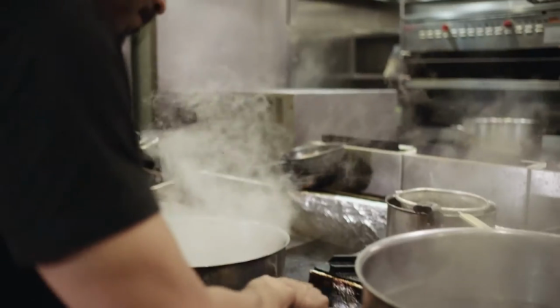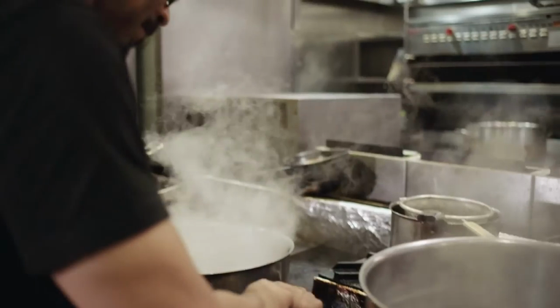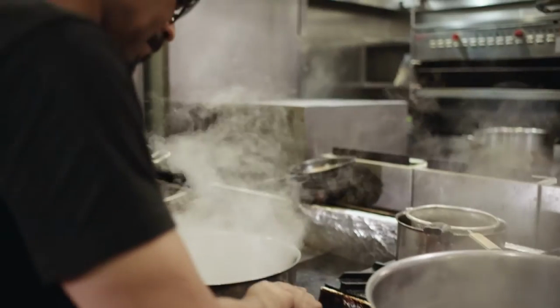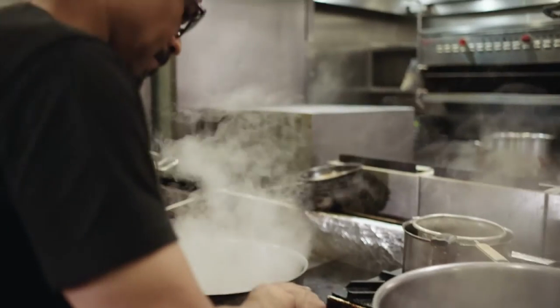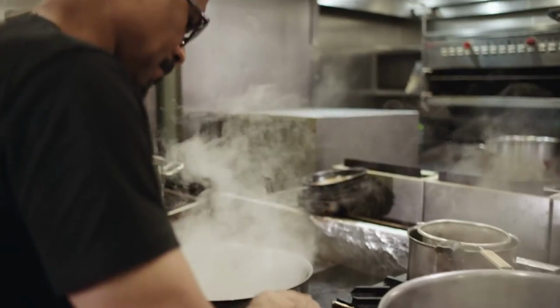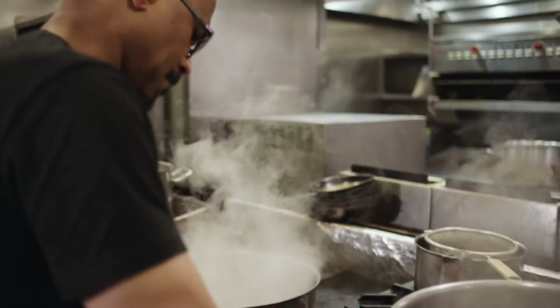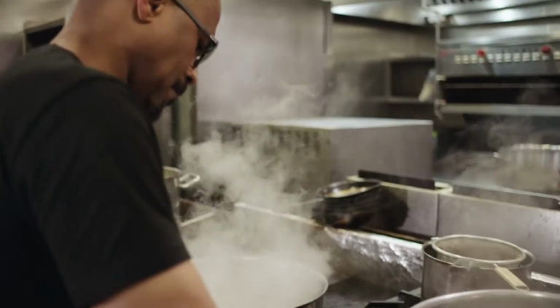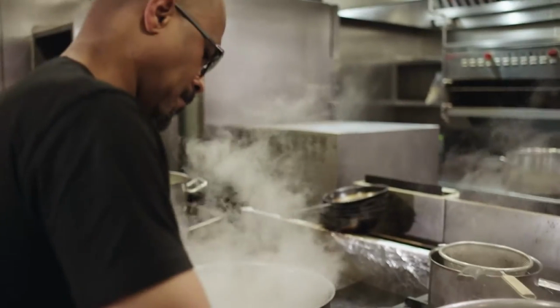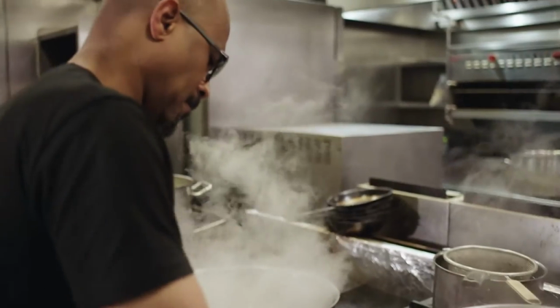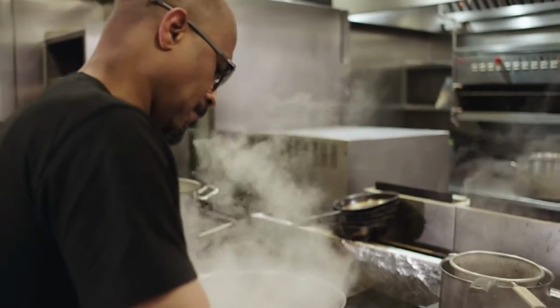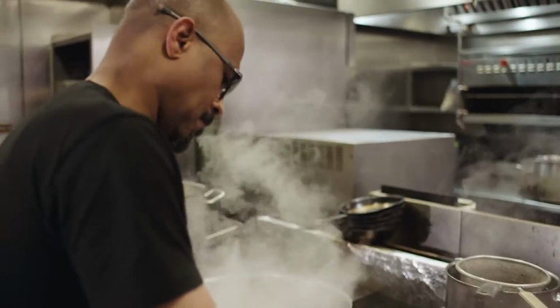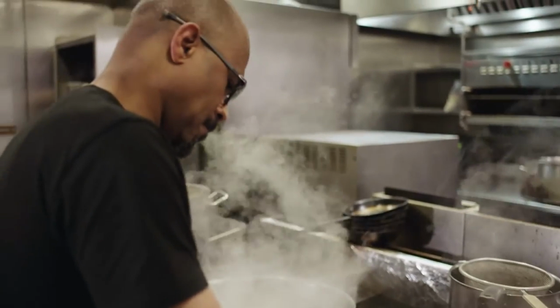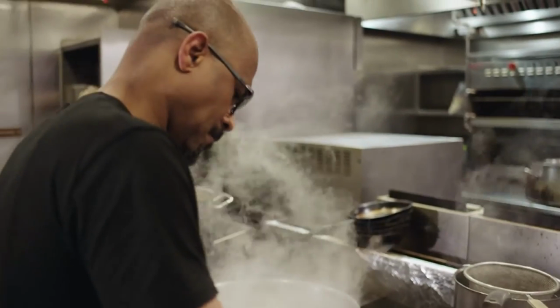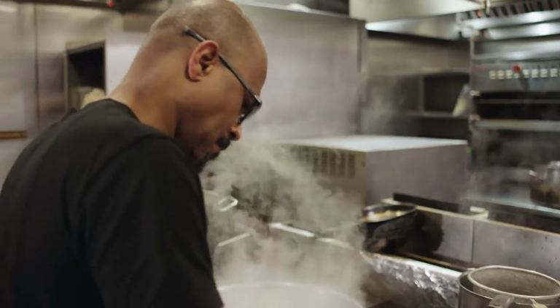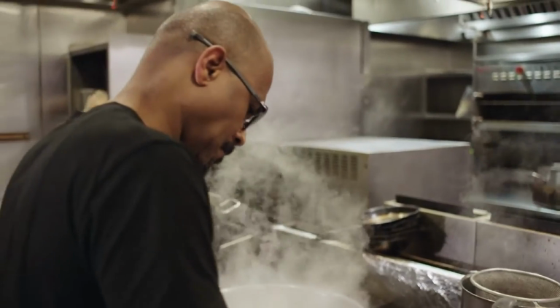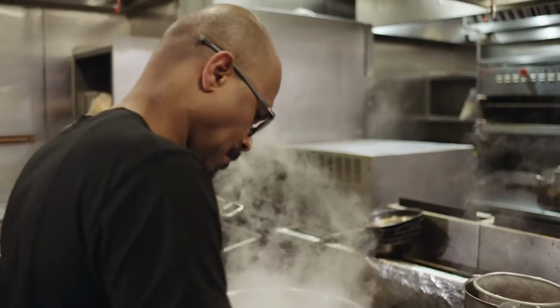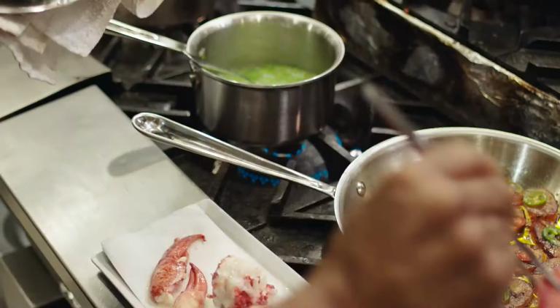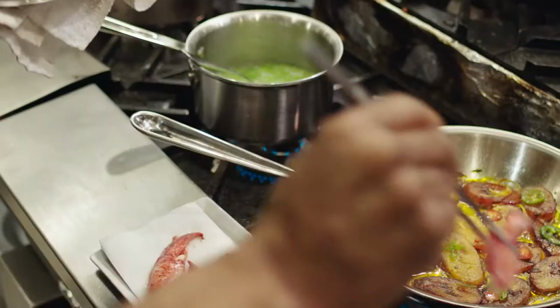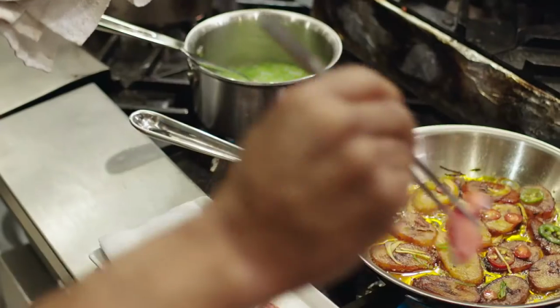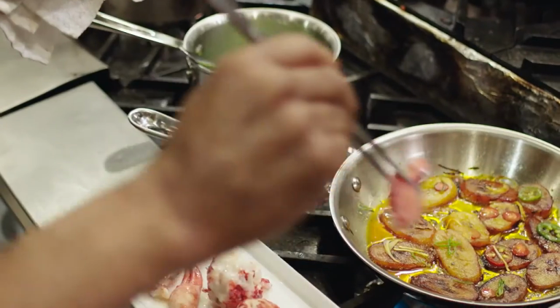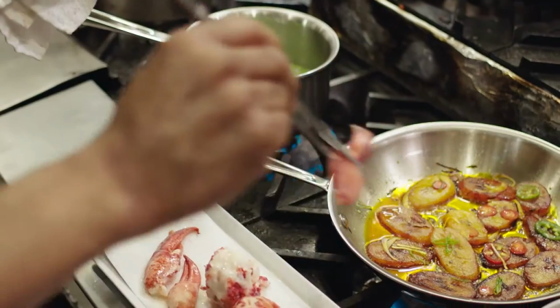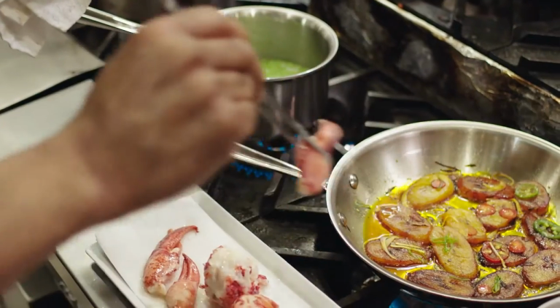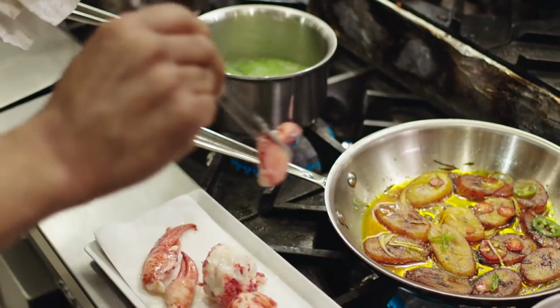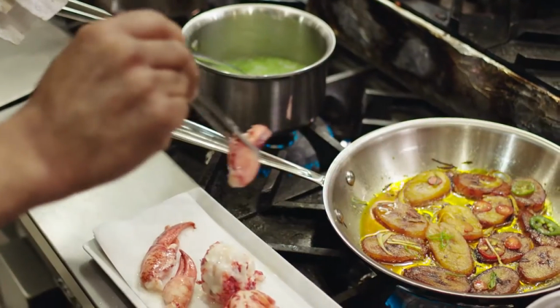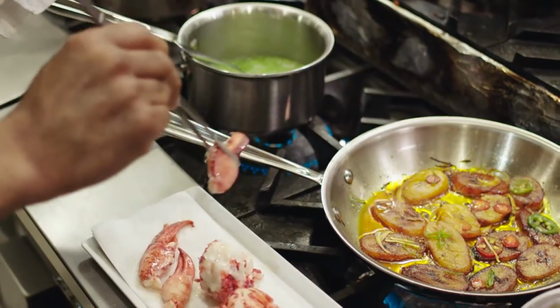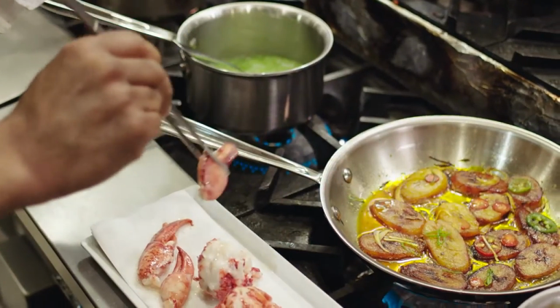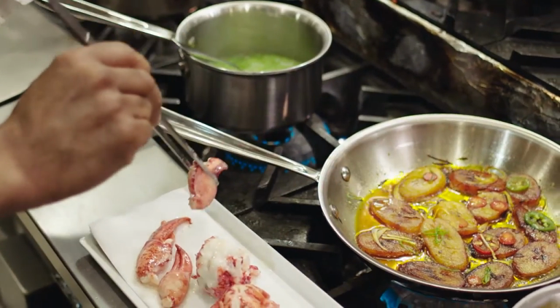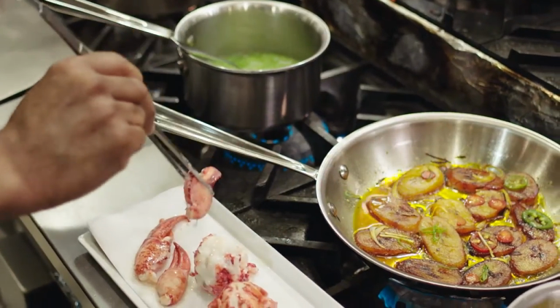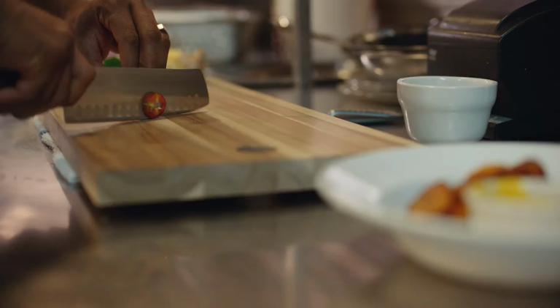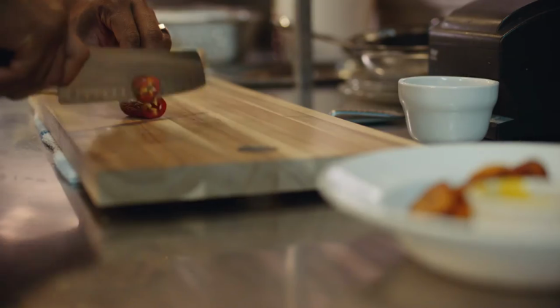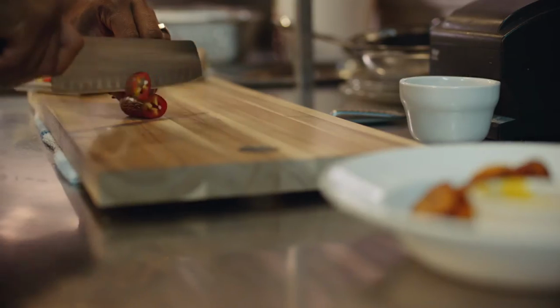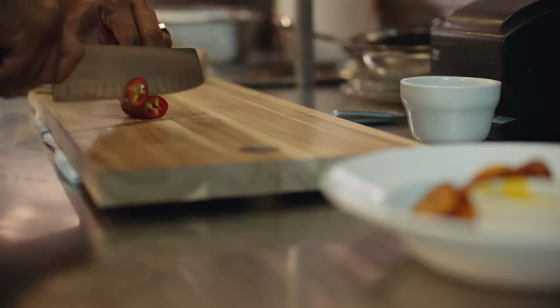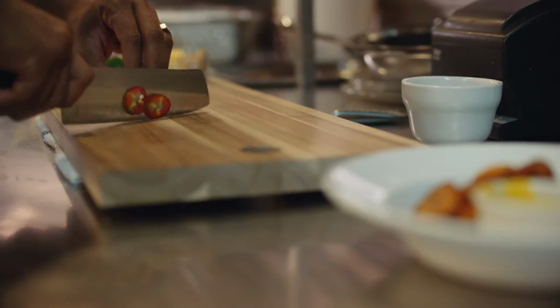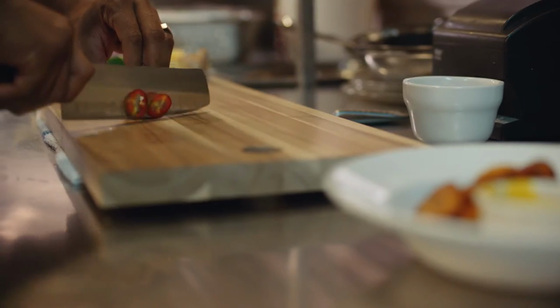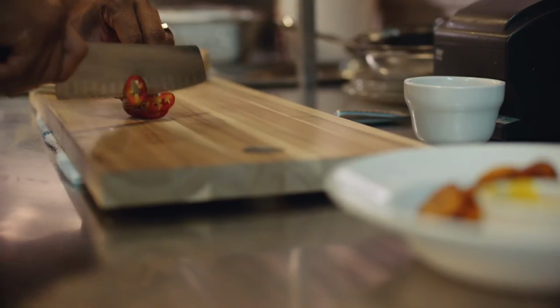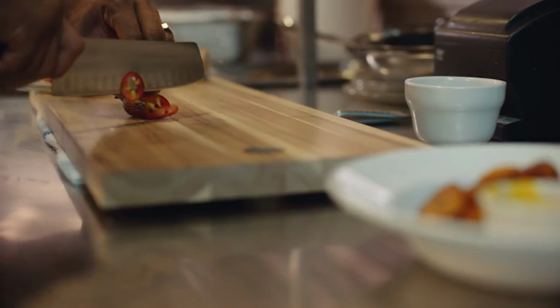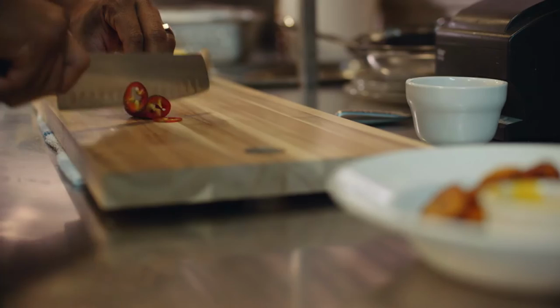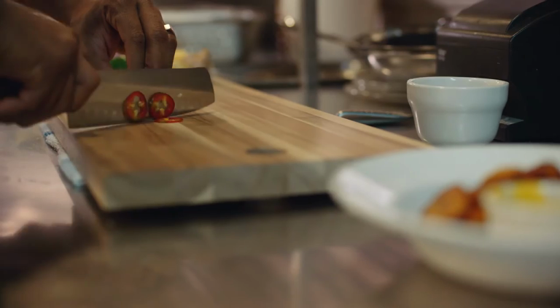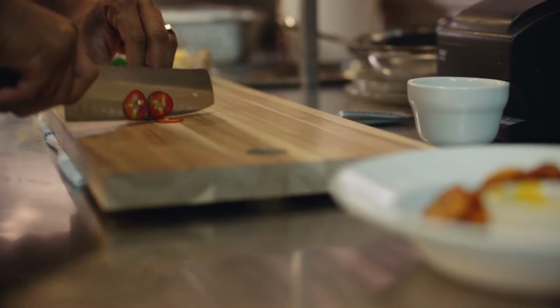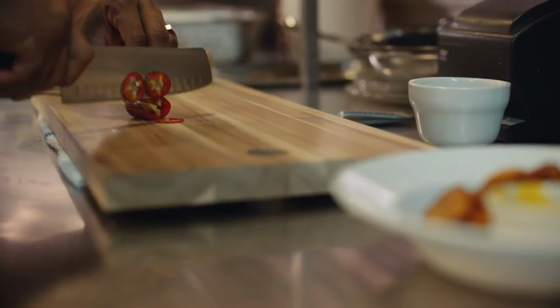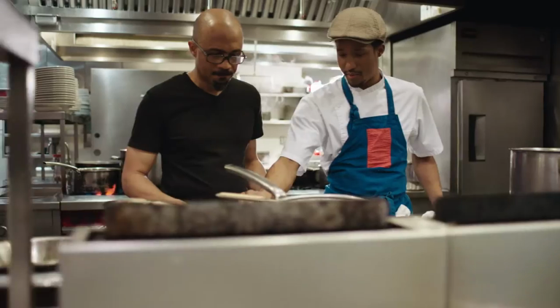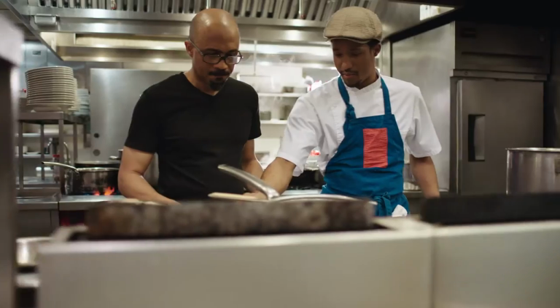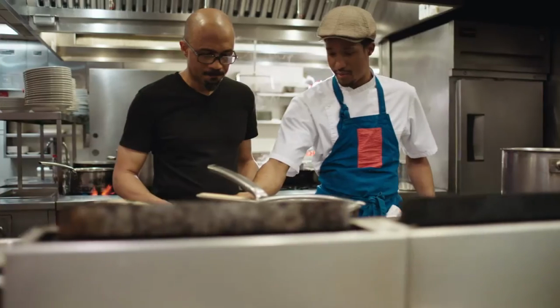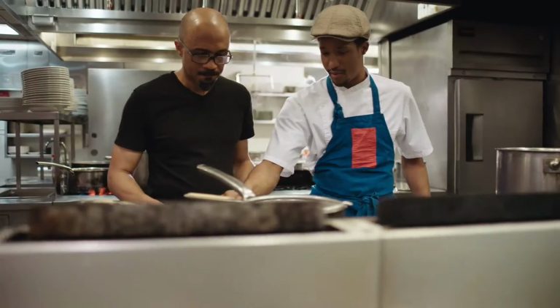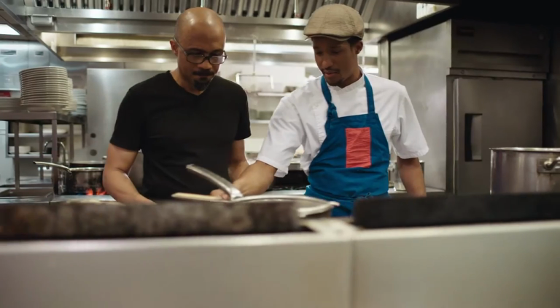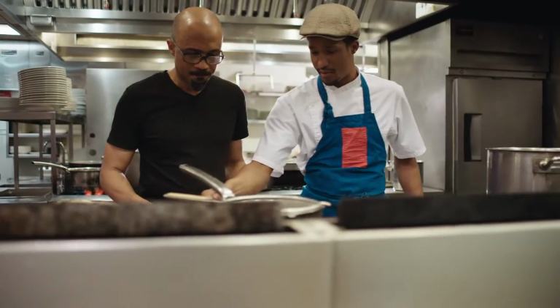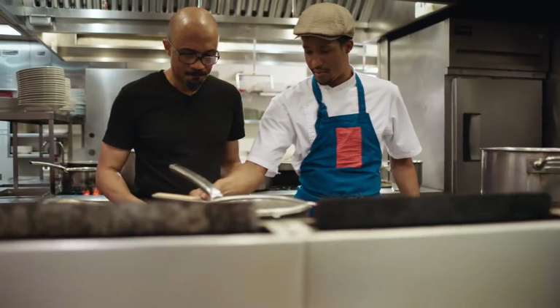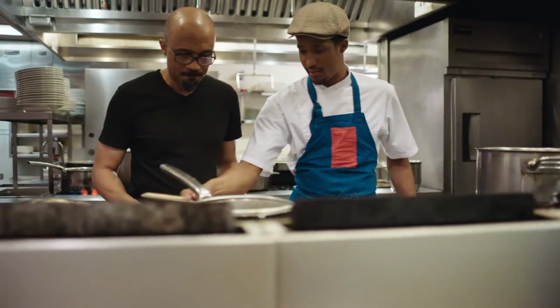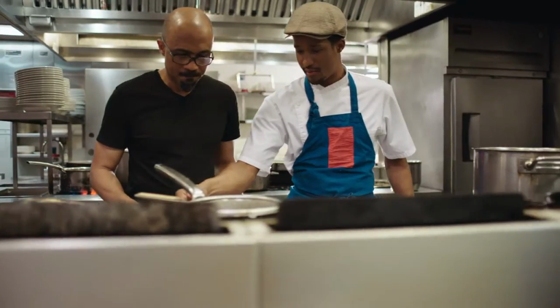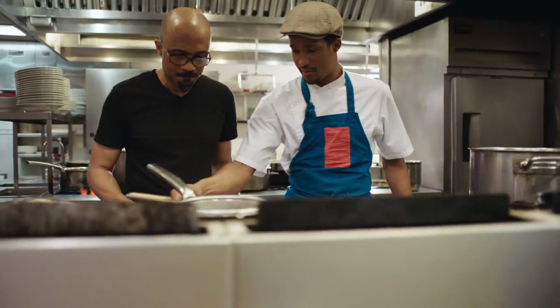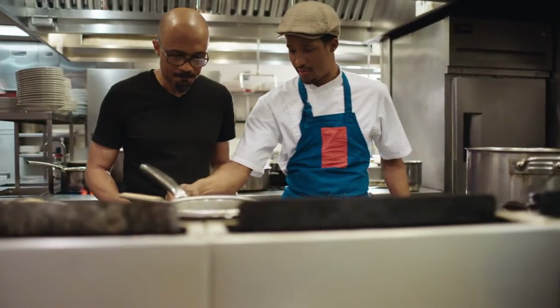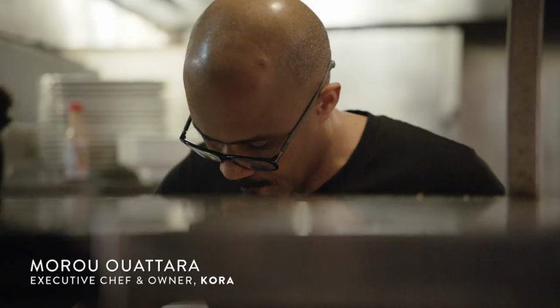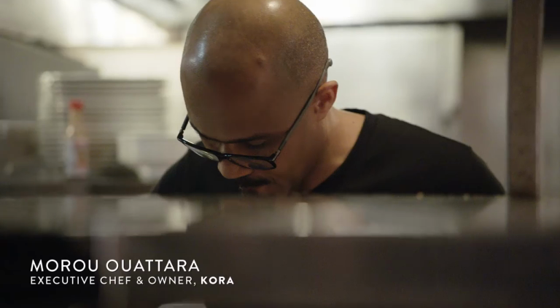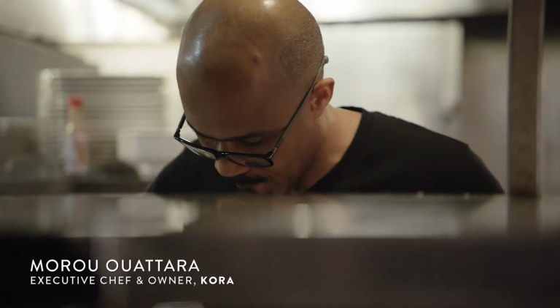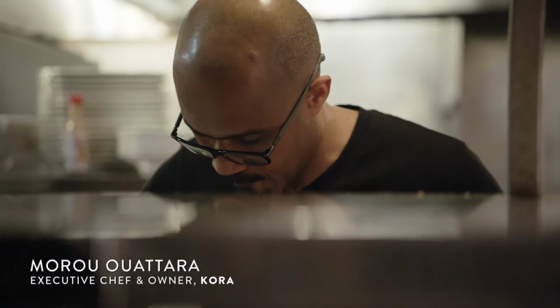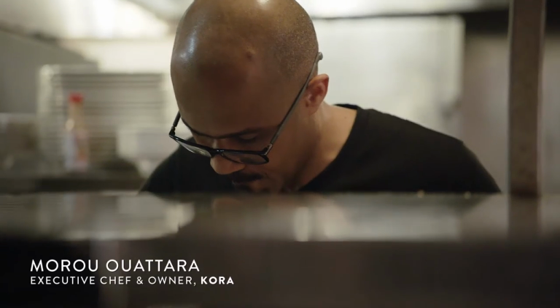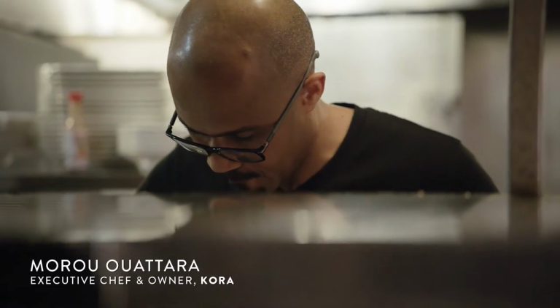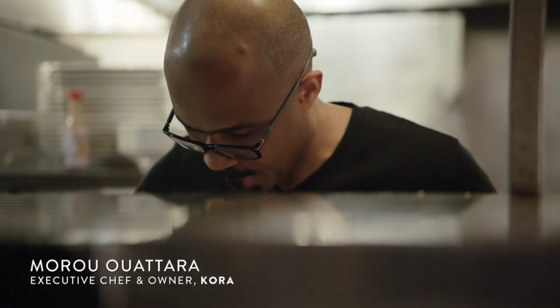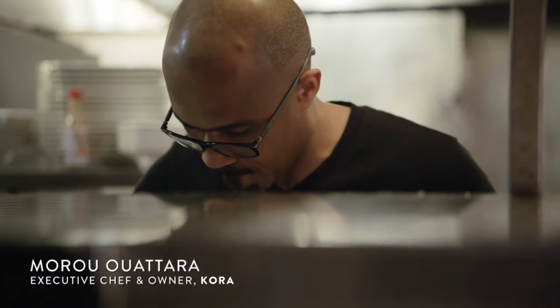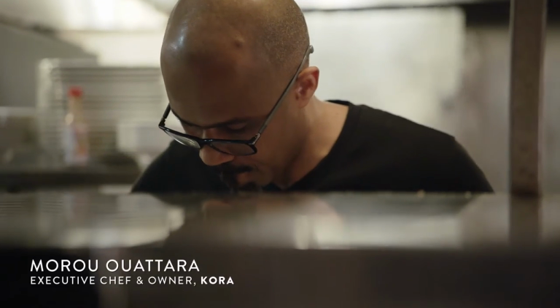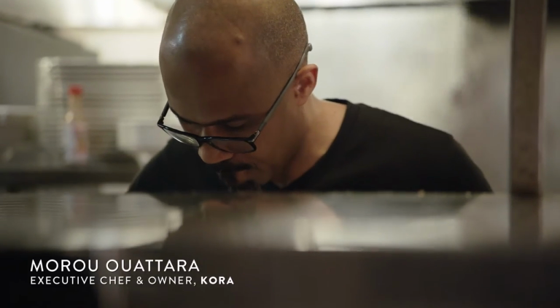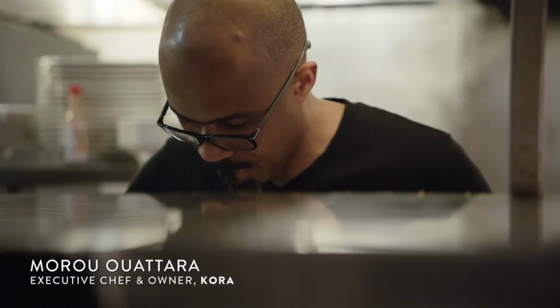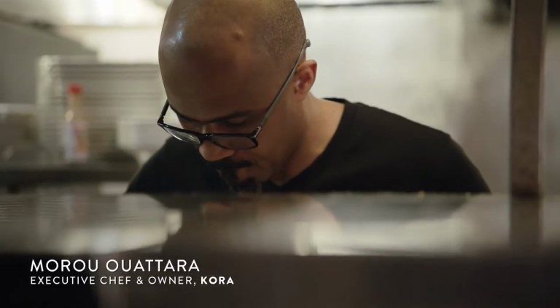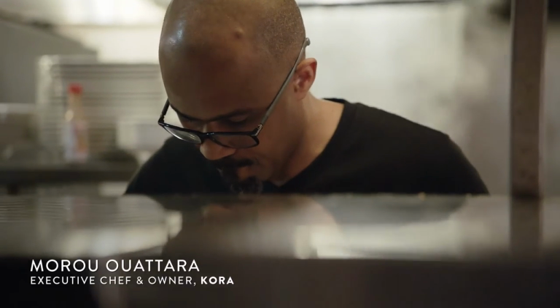When I cook in my kitchen, I touch every single ingredient, and I teach my staff the exact same thing.